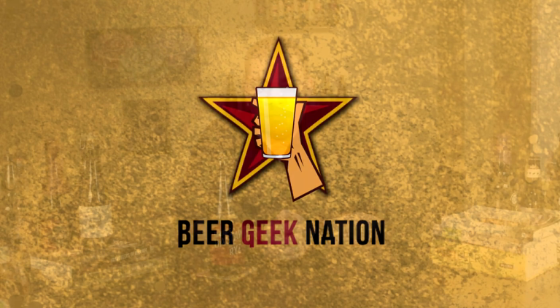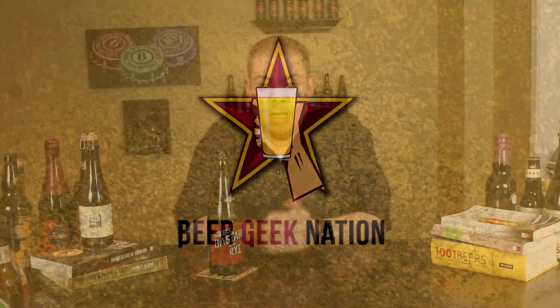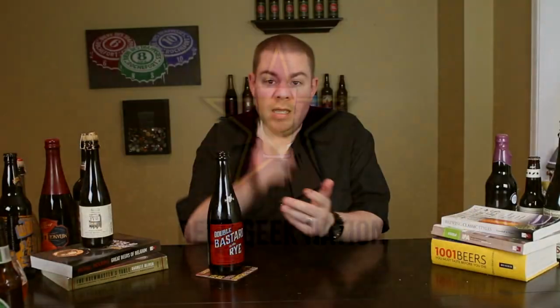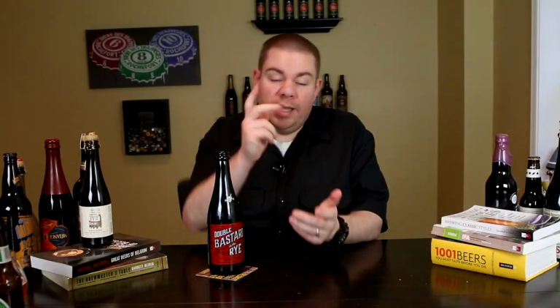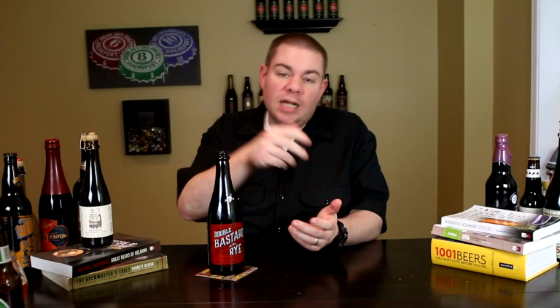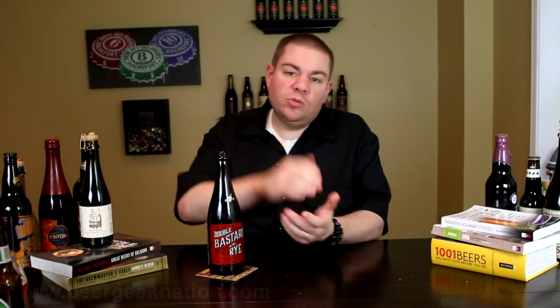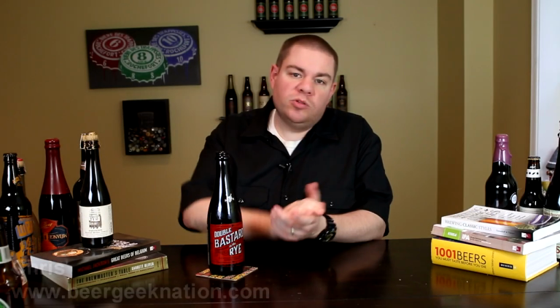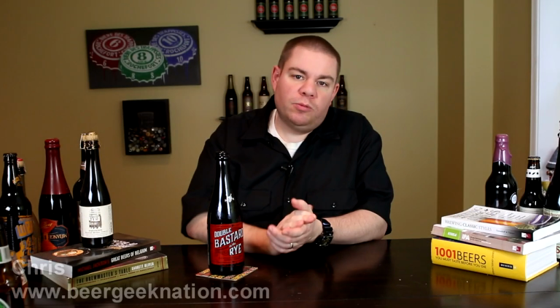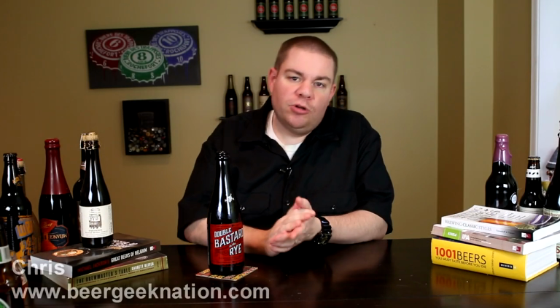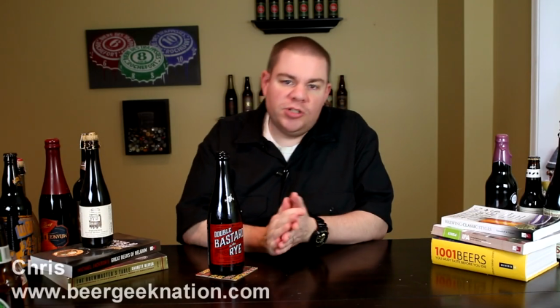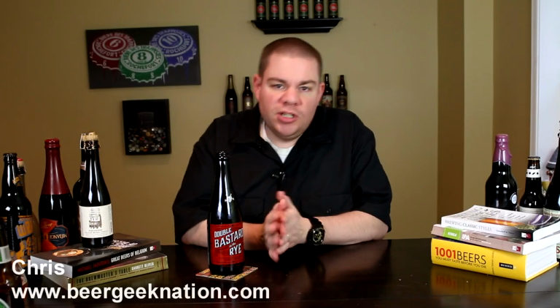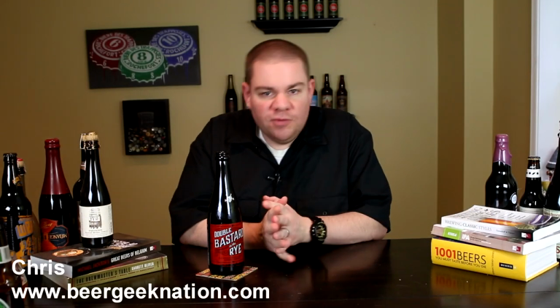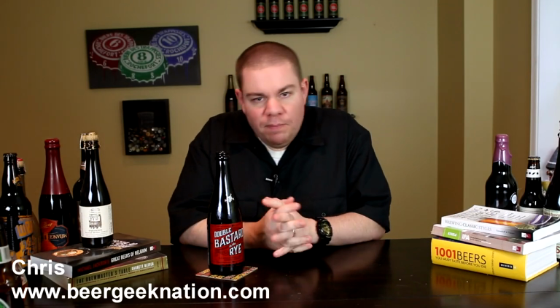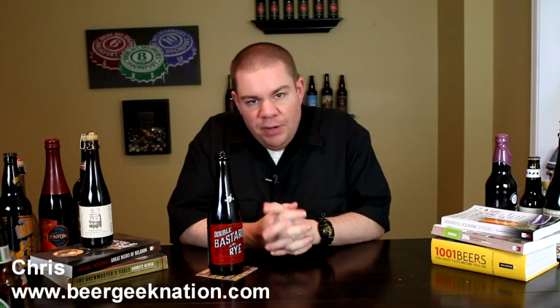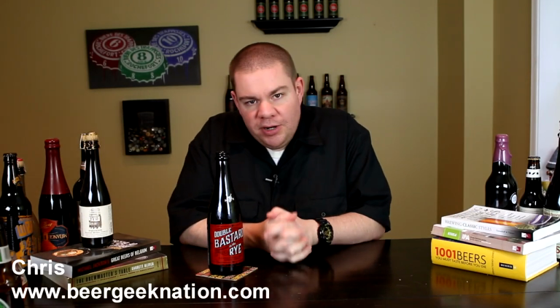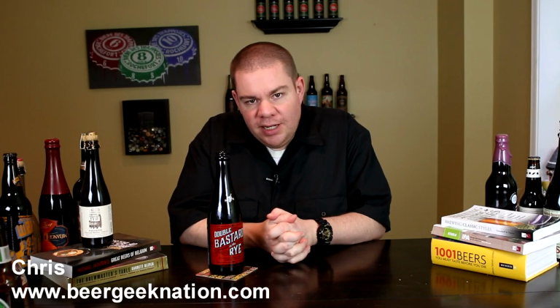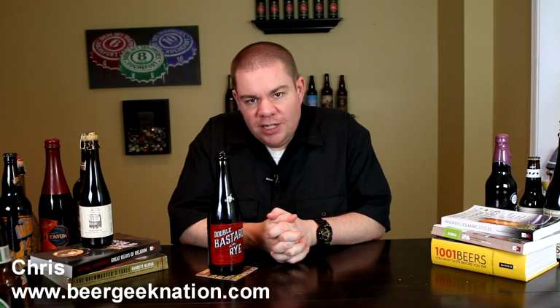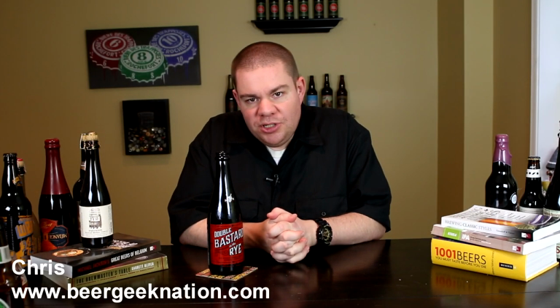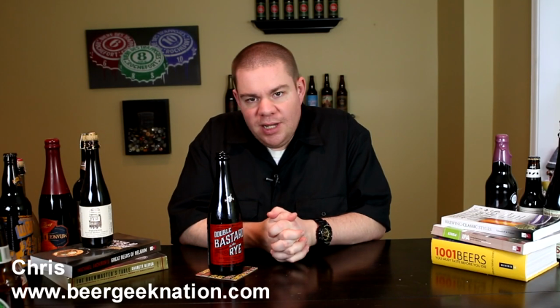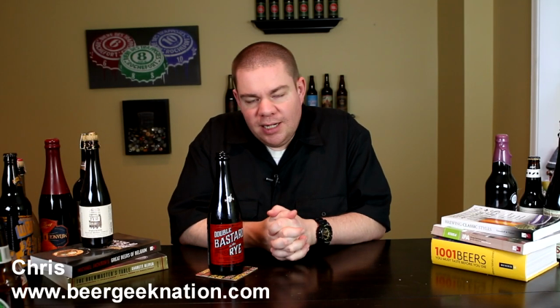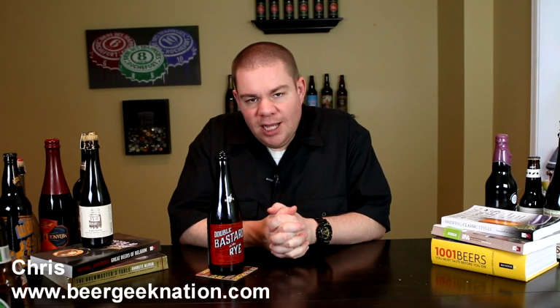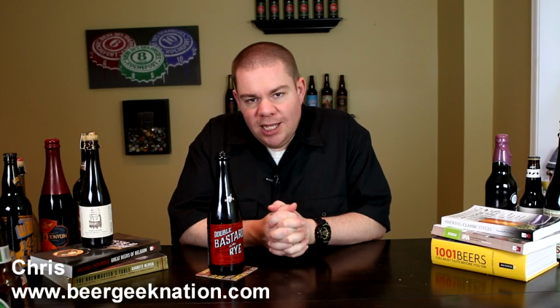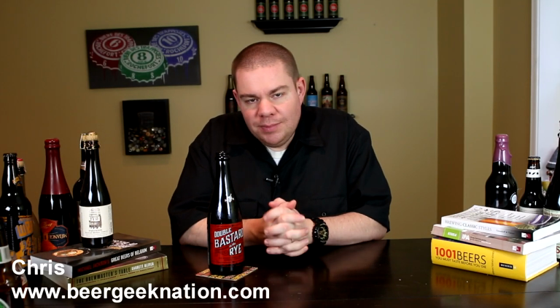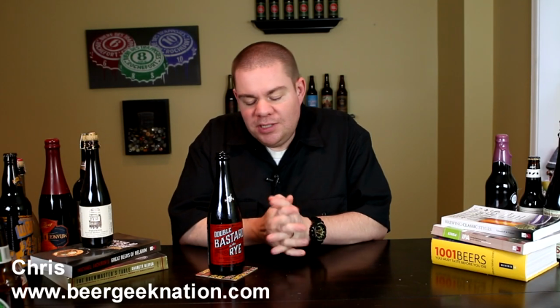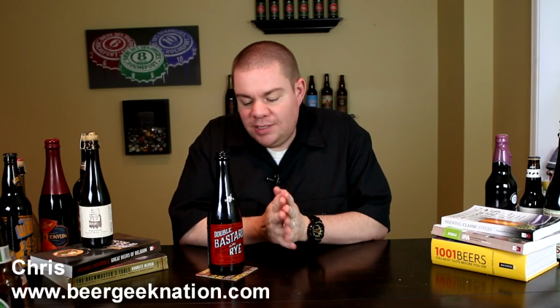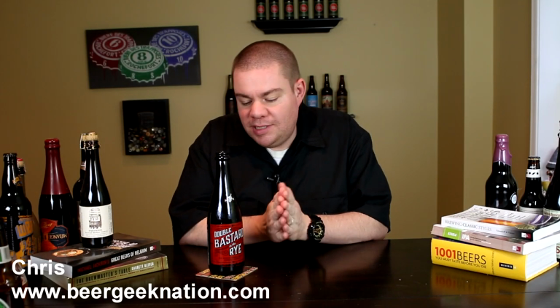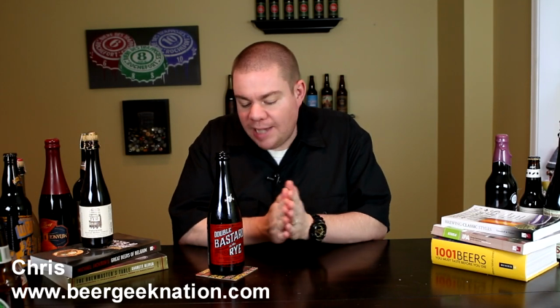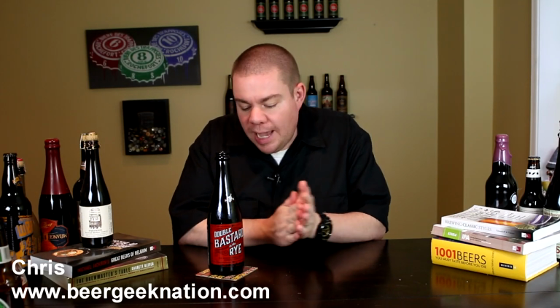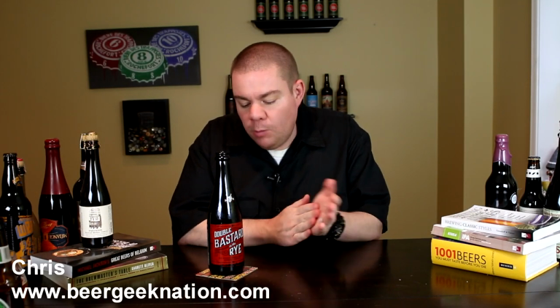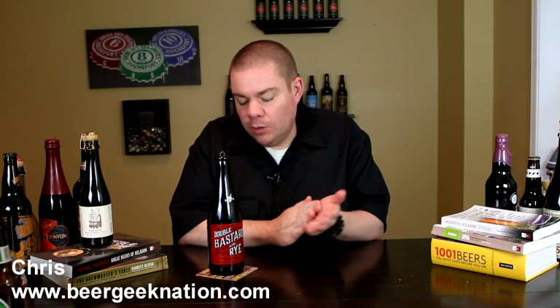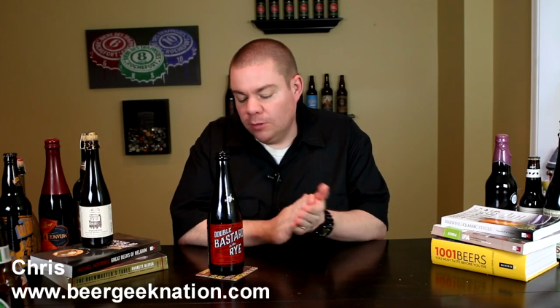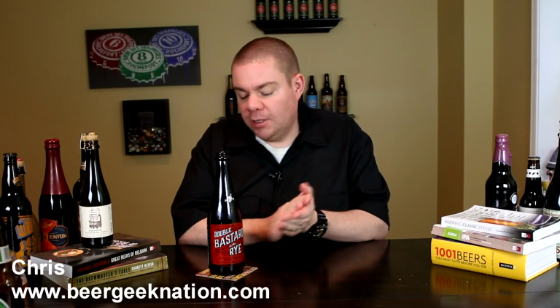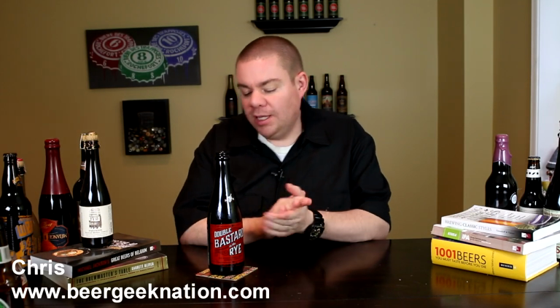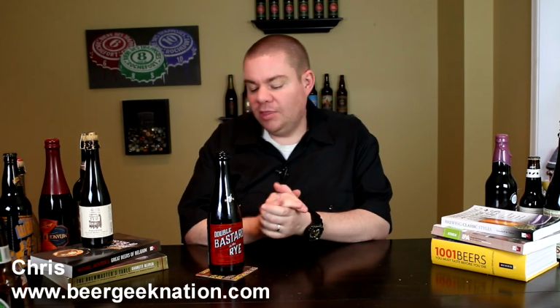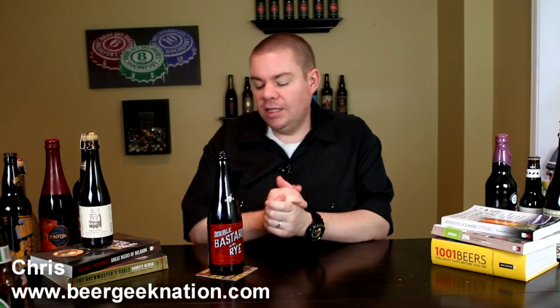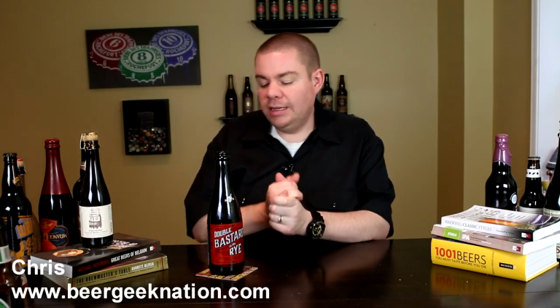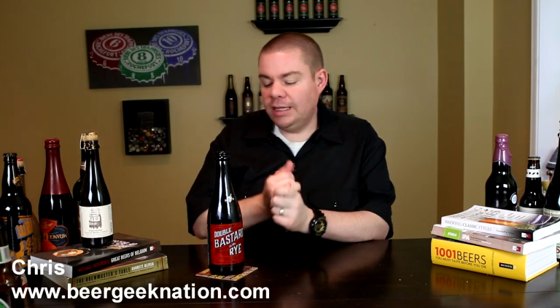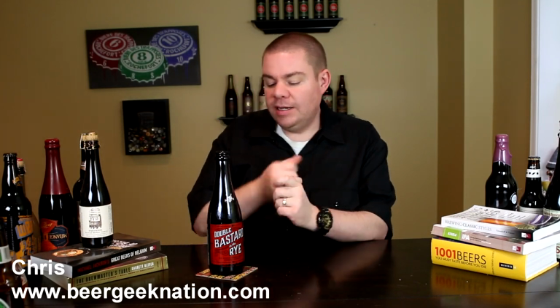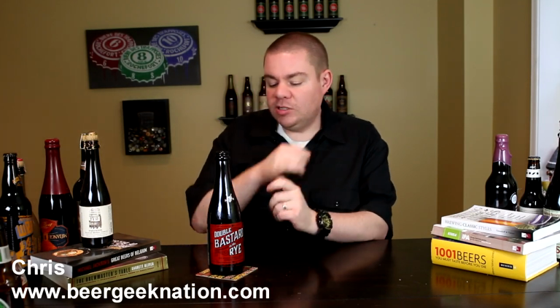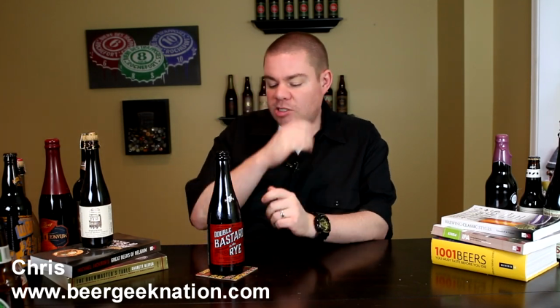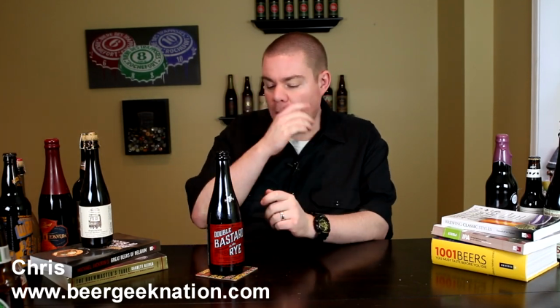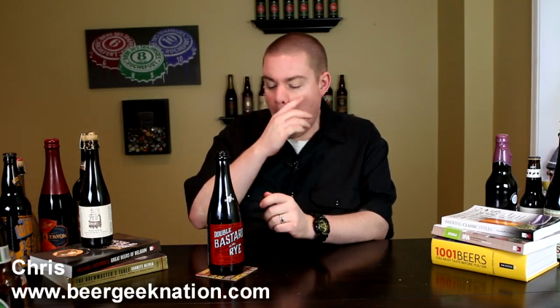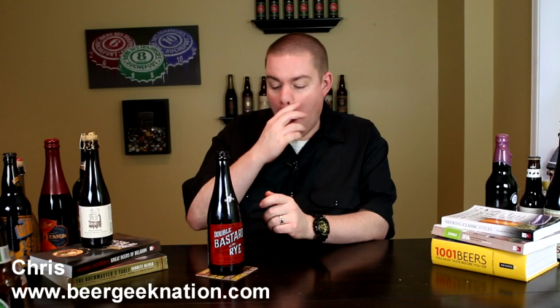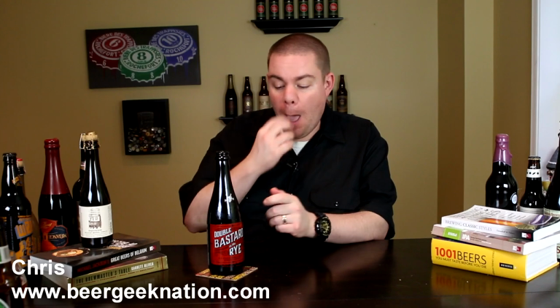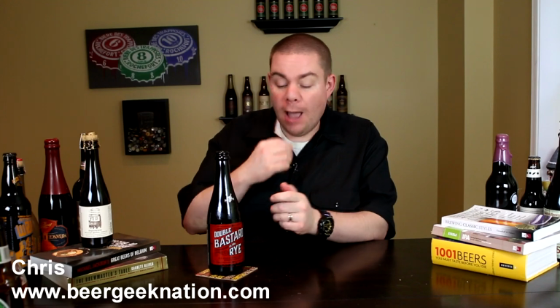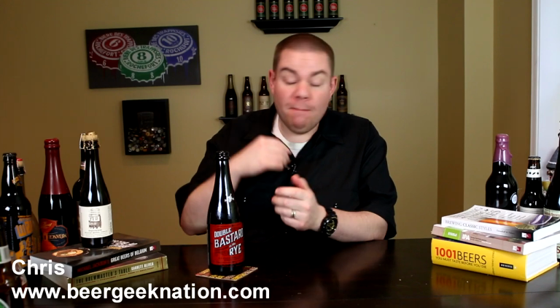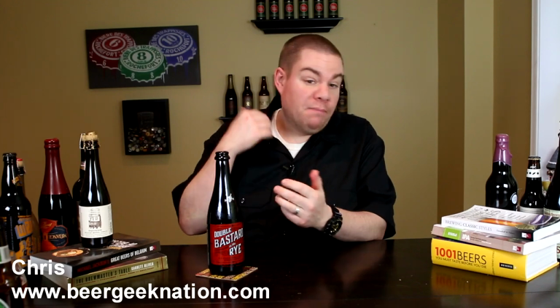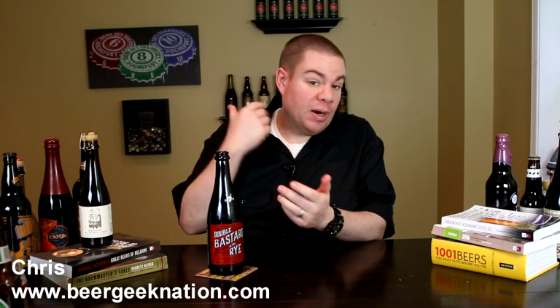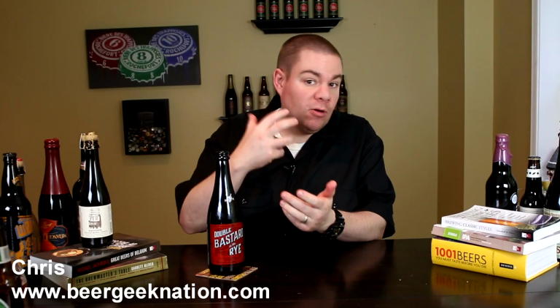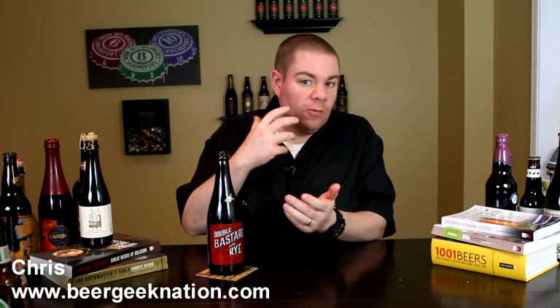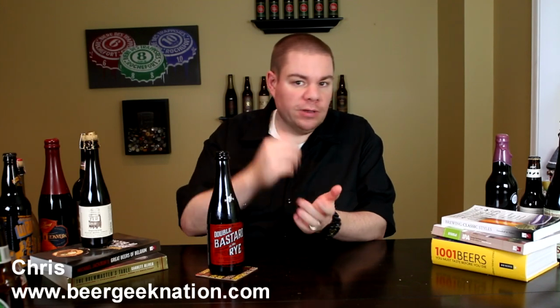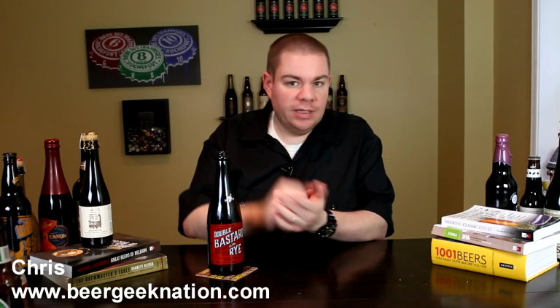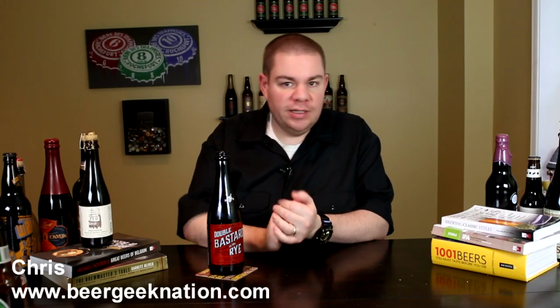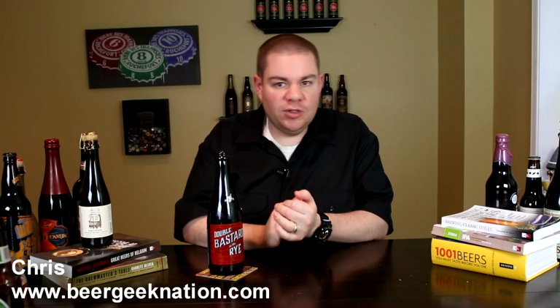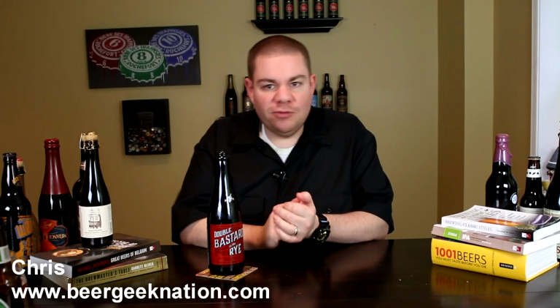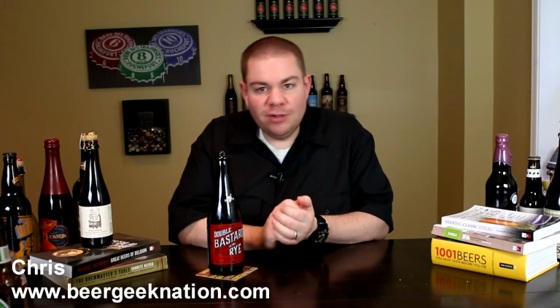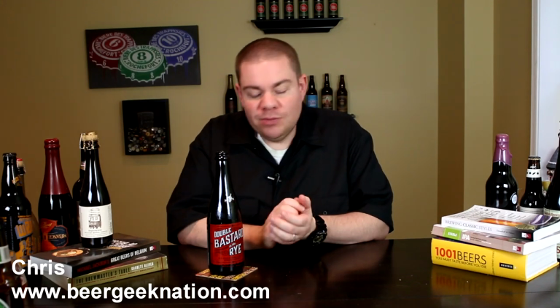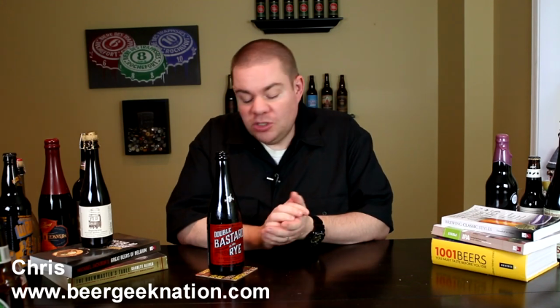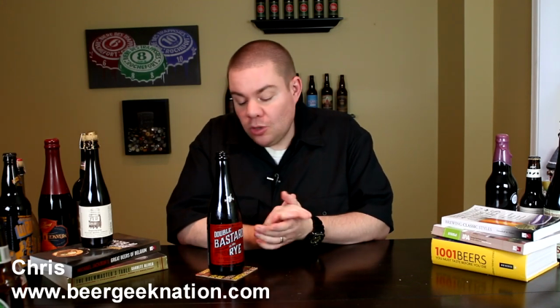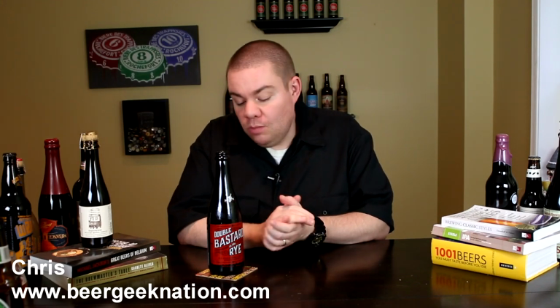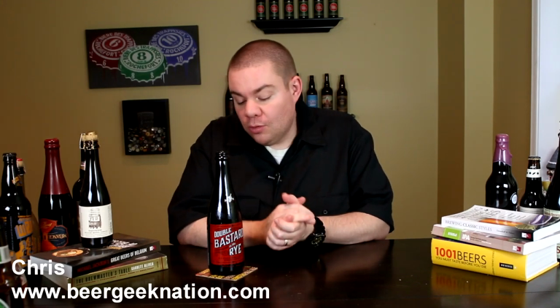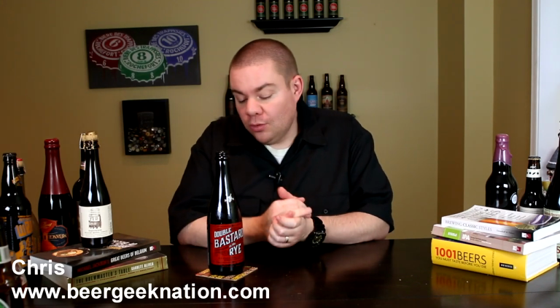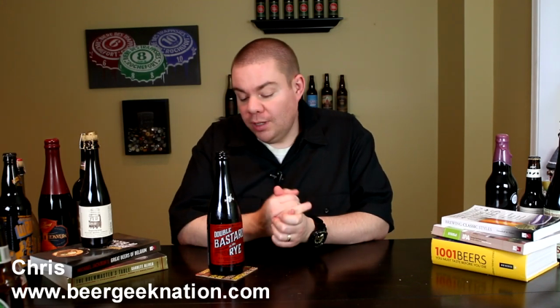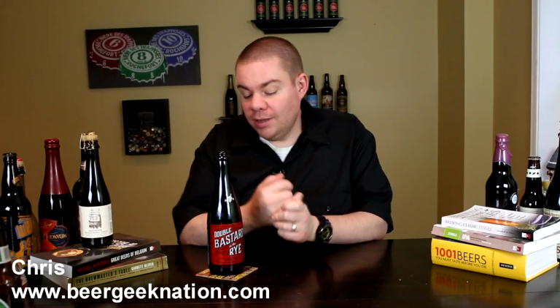Hey guys, what's up? Chris here from BeerGeekNation.com. Today we are looking at the latest barrel release from Stone Brewing.